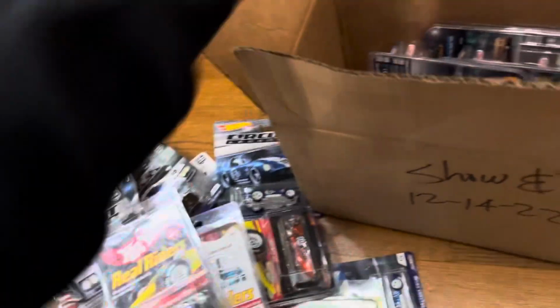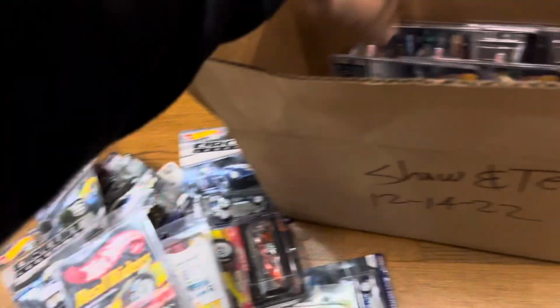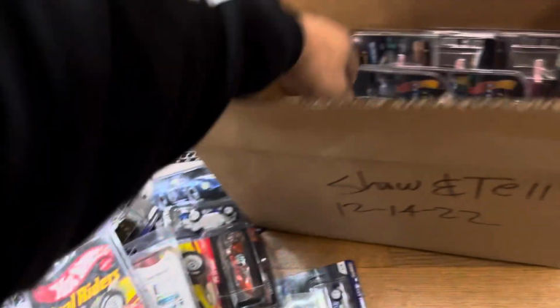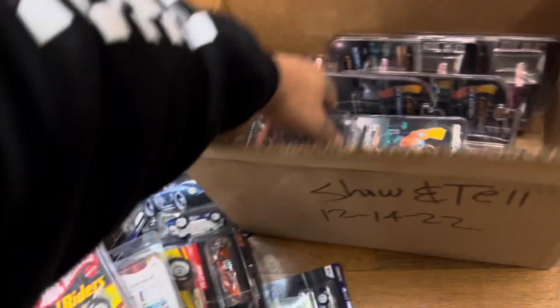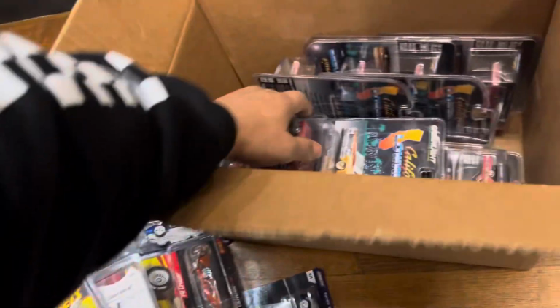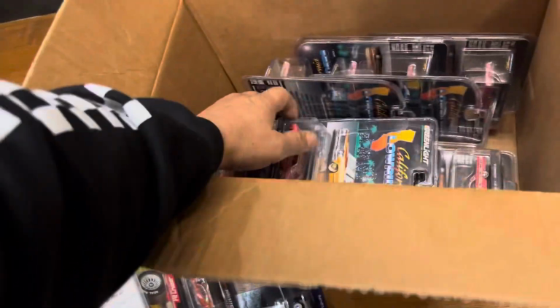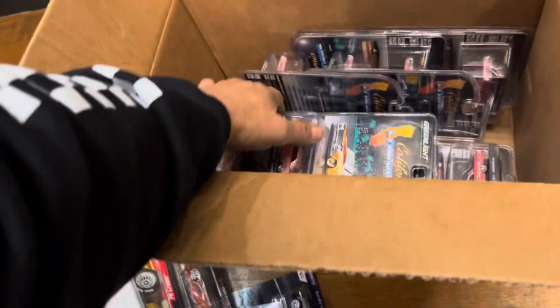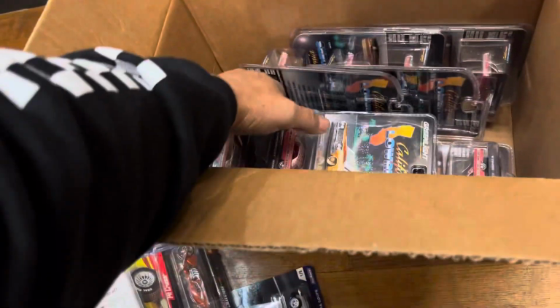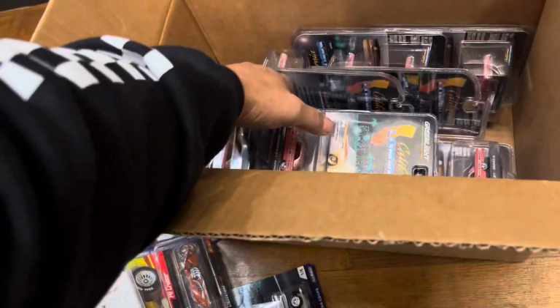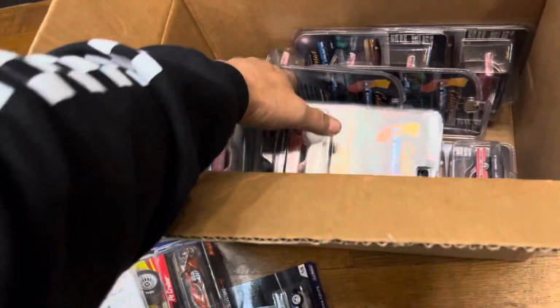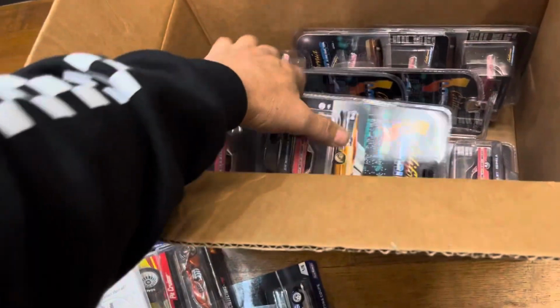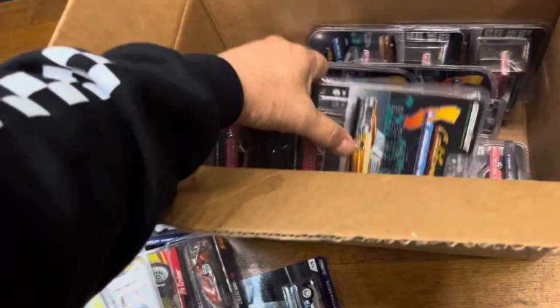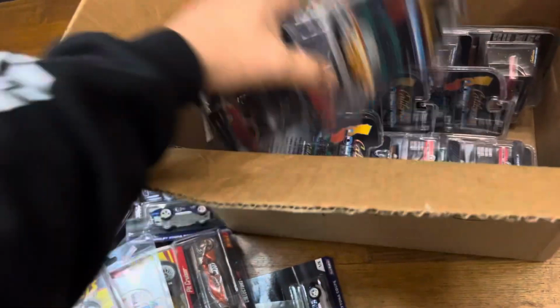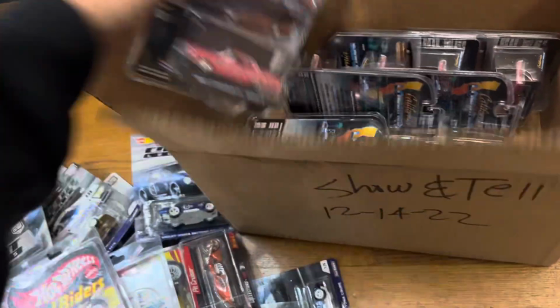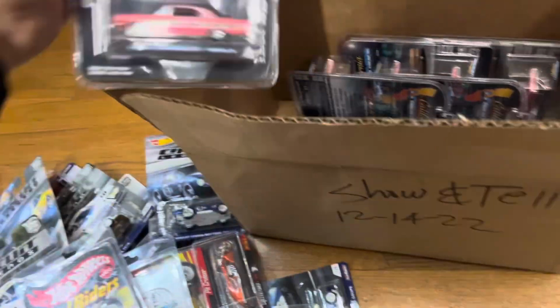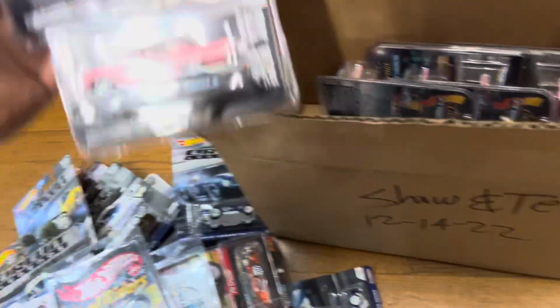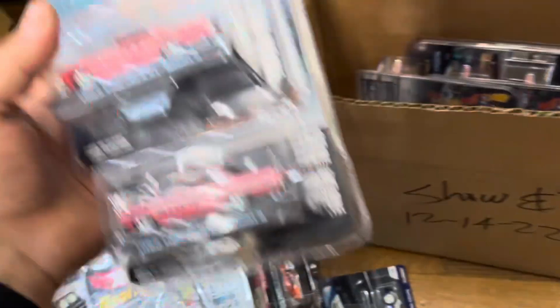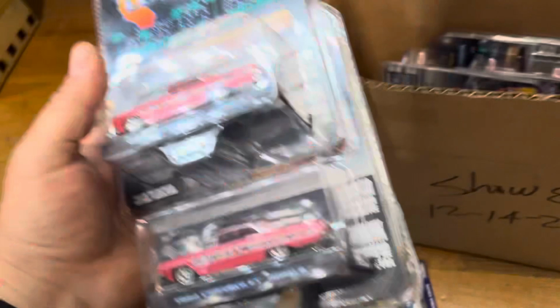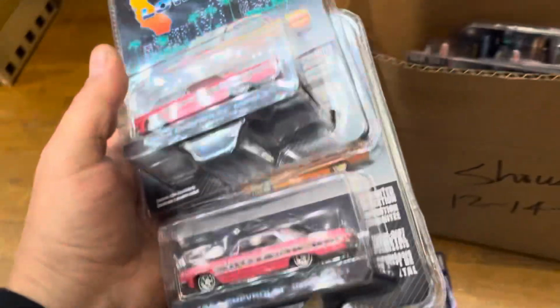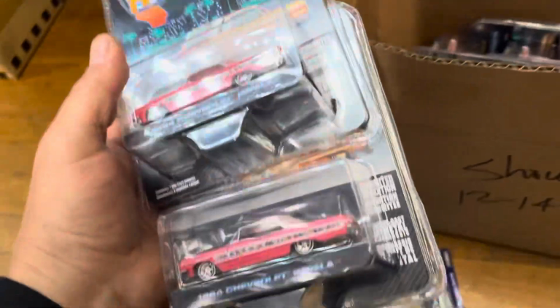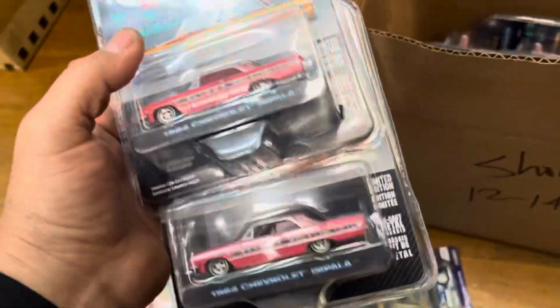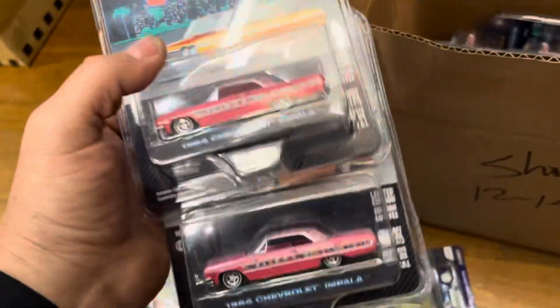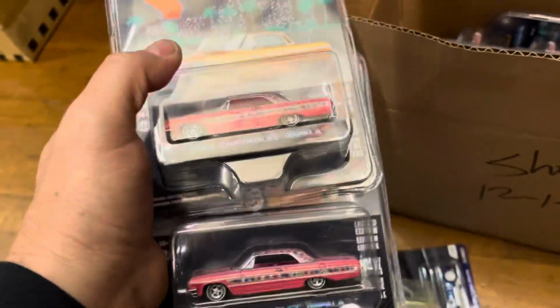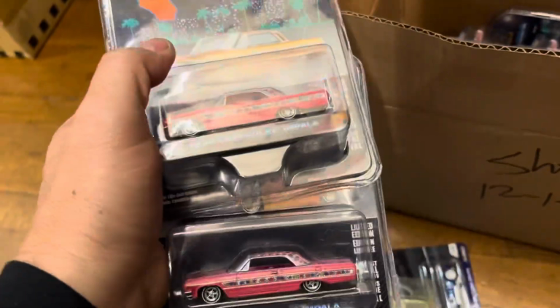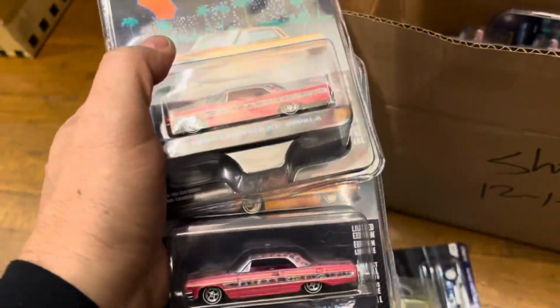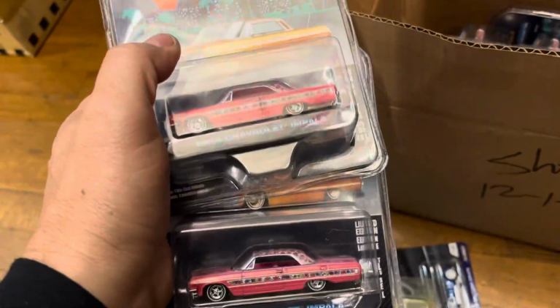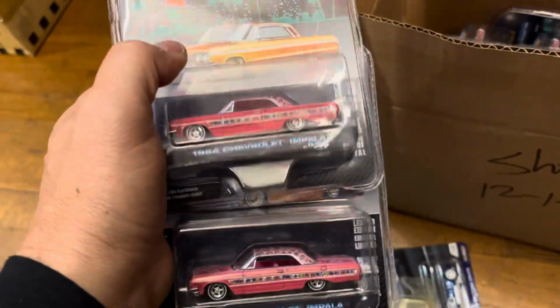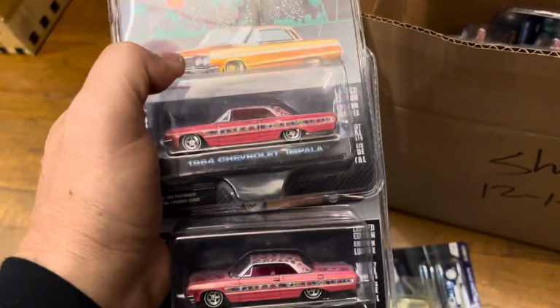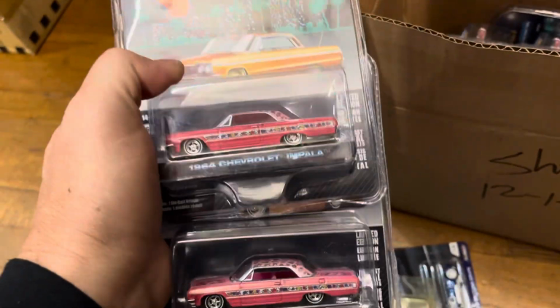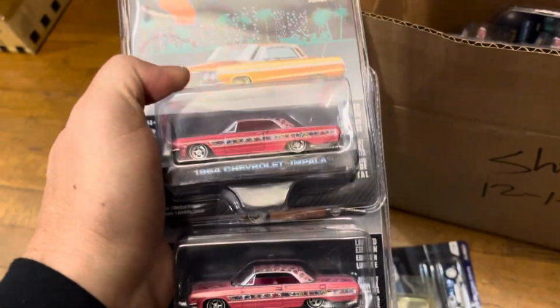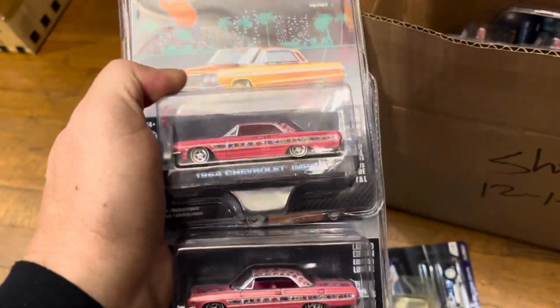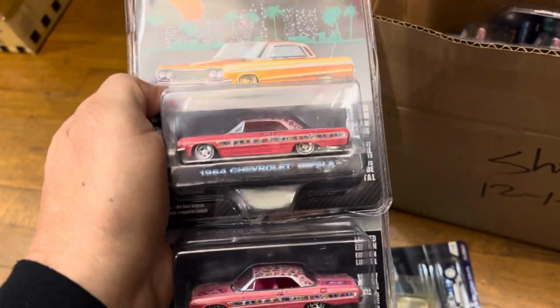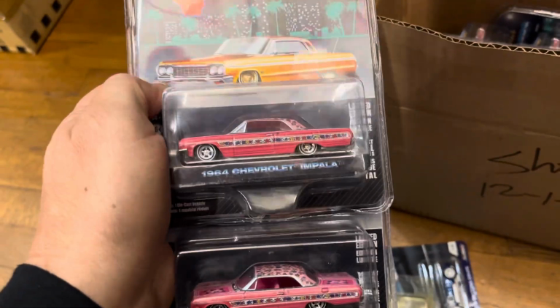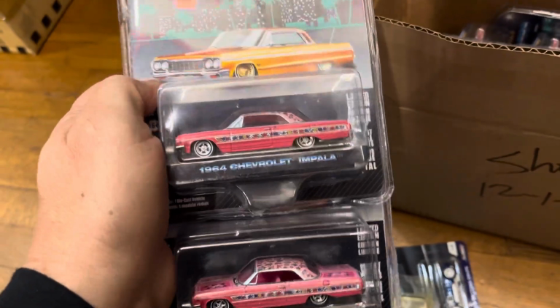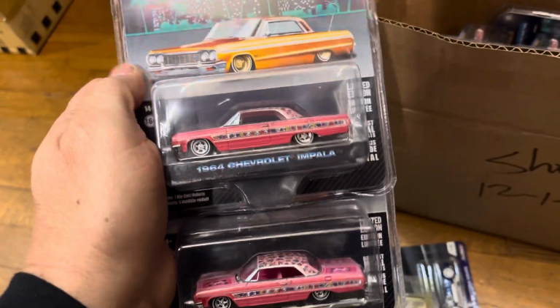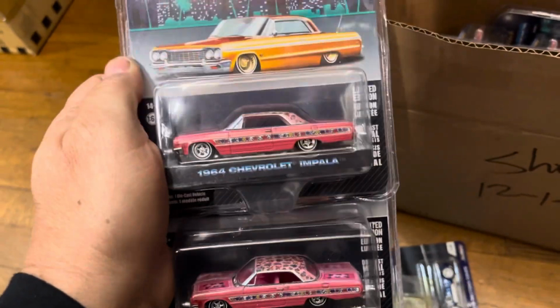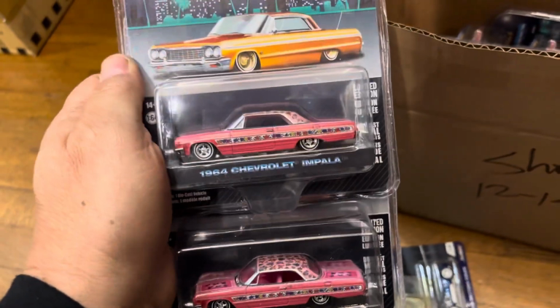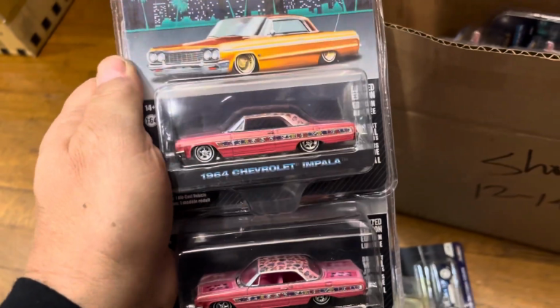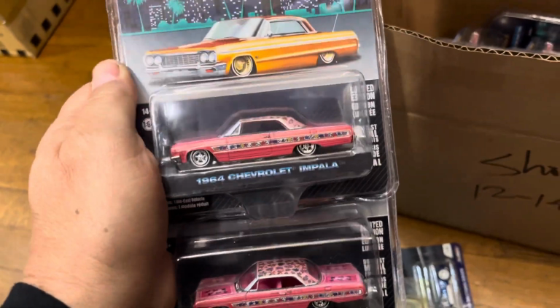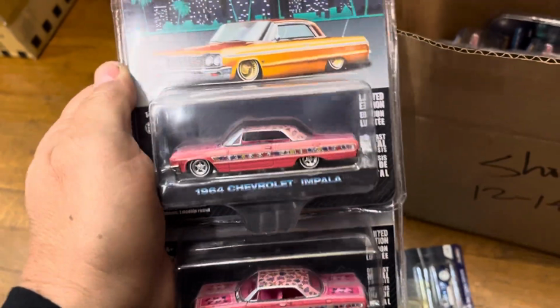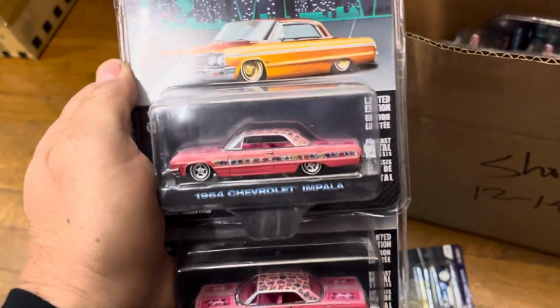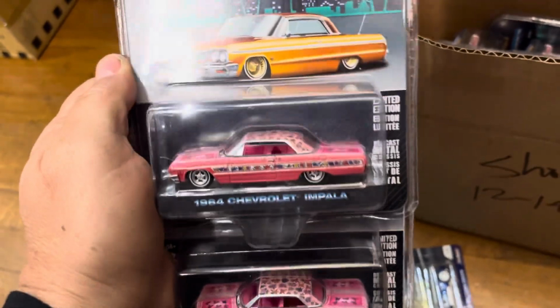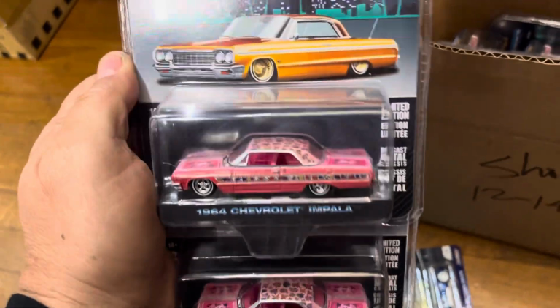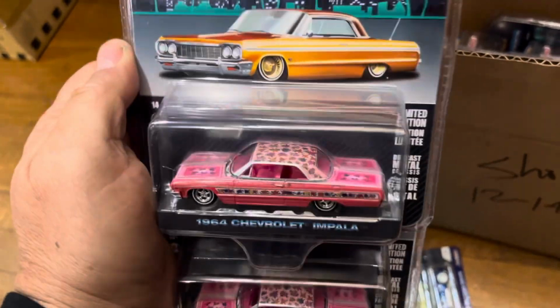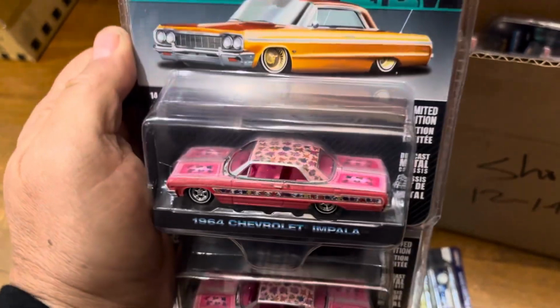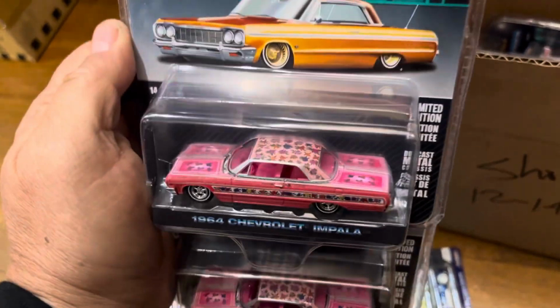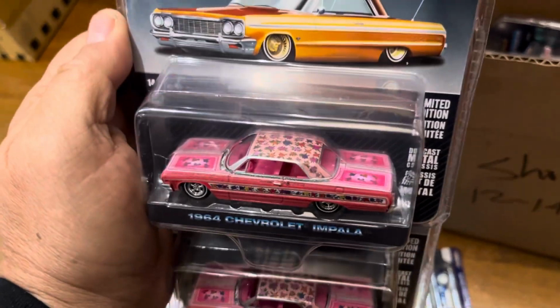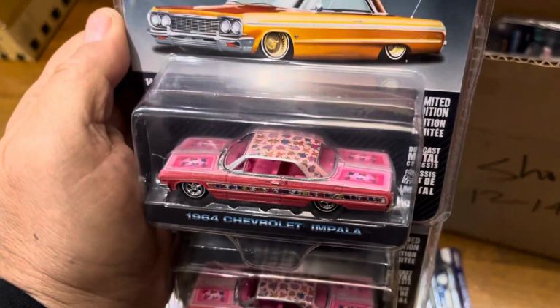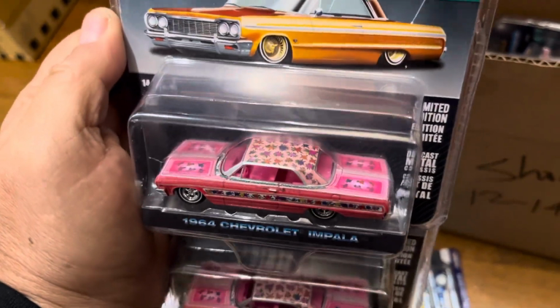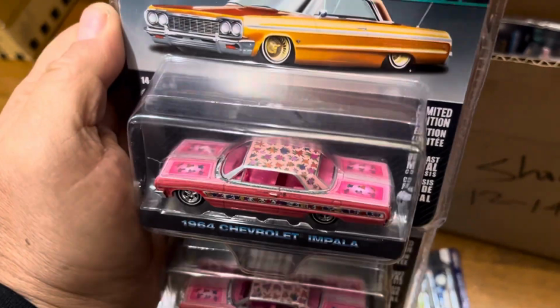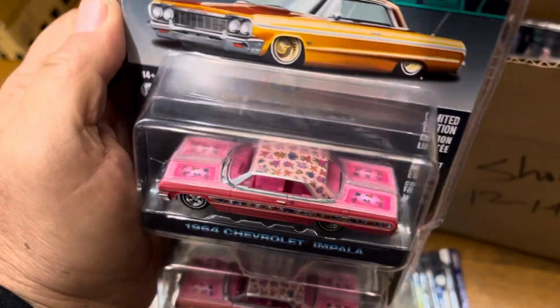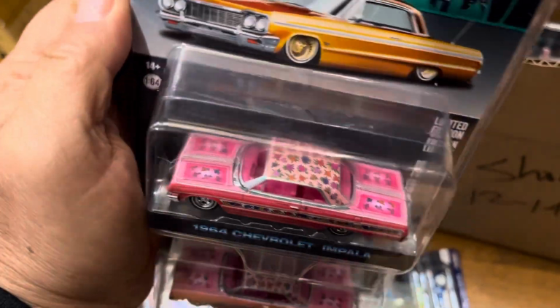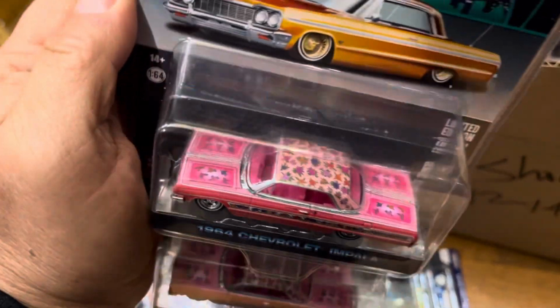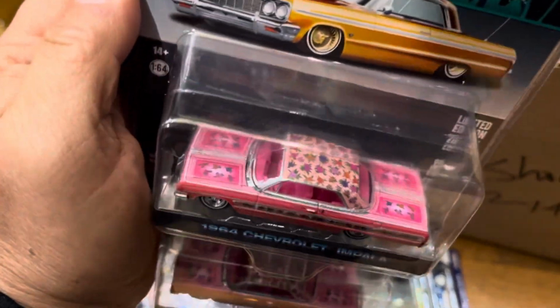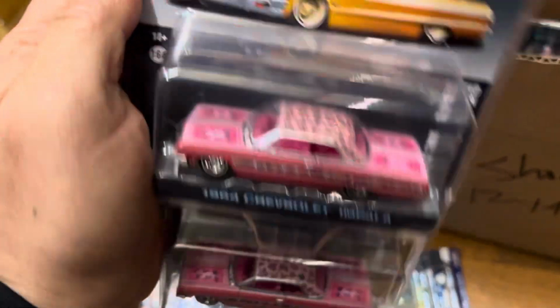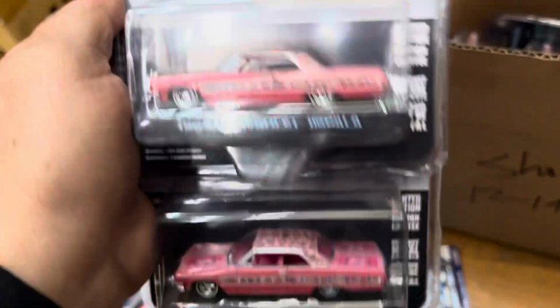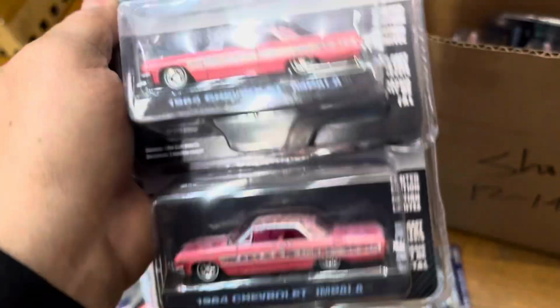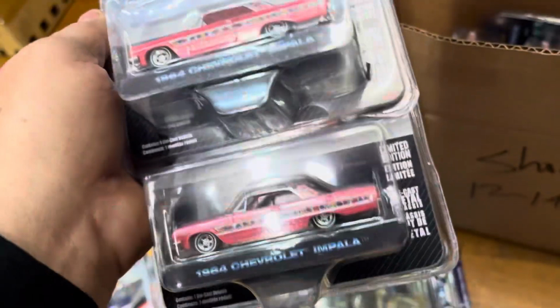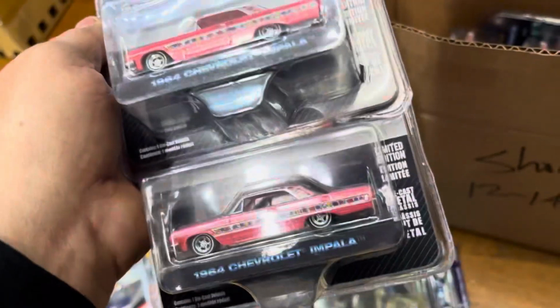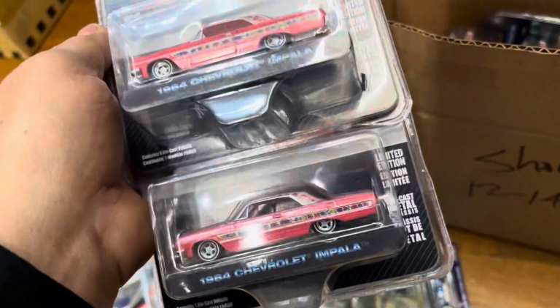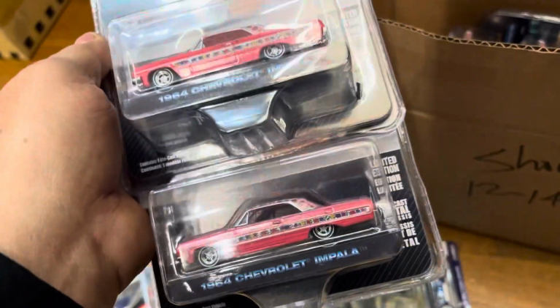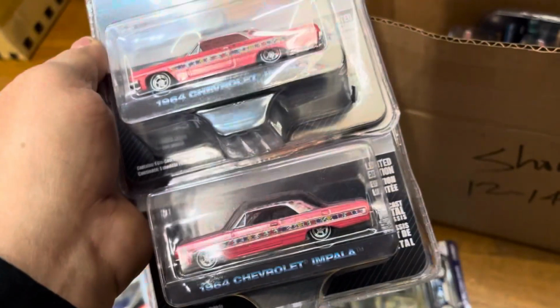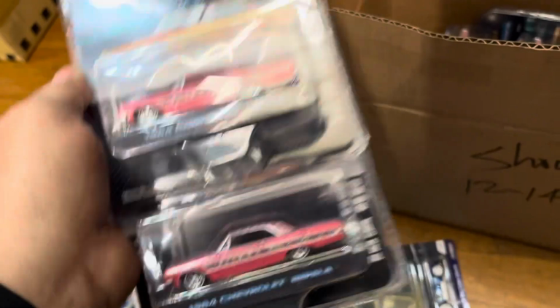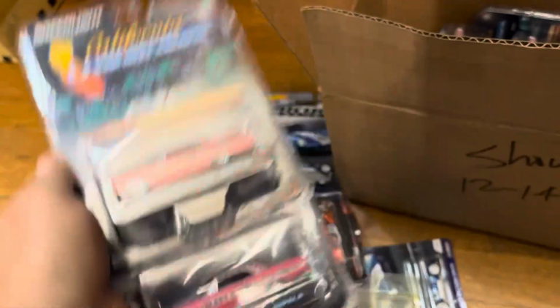And low riders — wow, look at this: a '64 Chevy Impala. Gypsy Rose, maybe. Yeehaw!